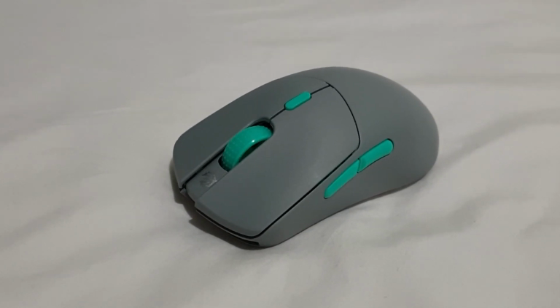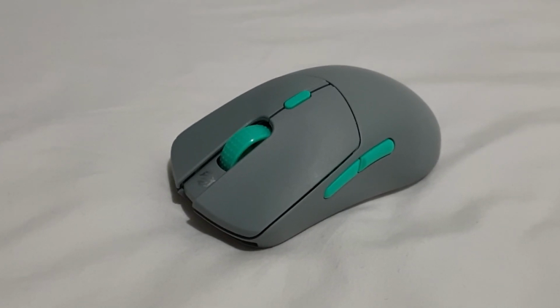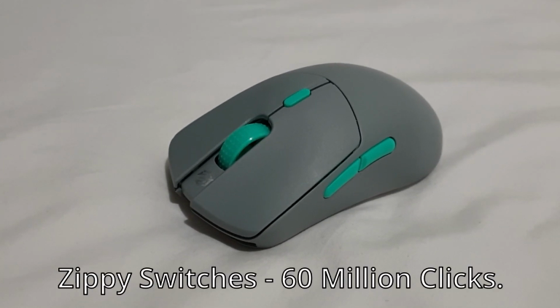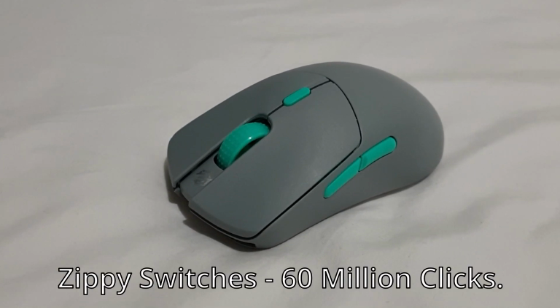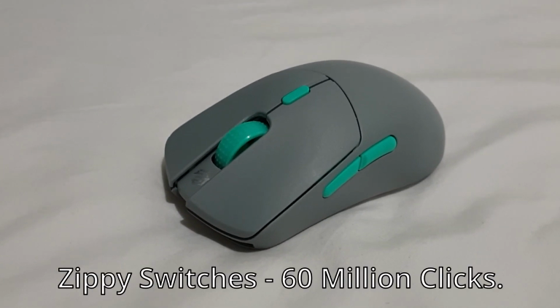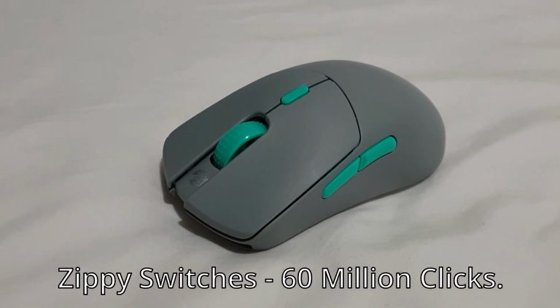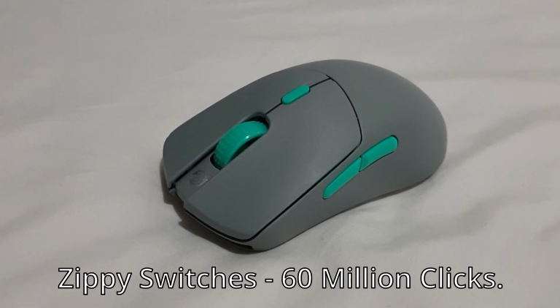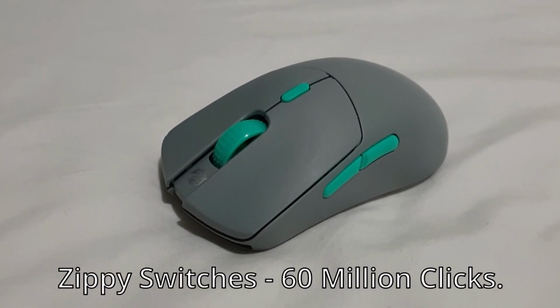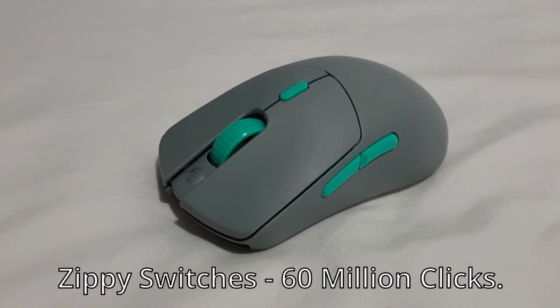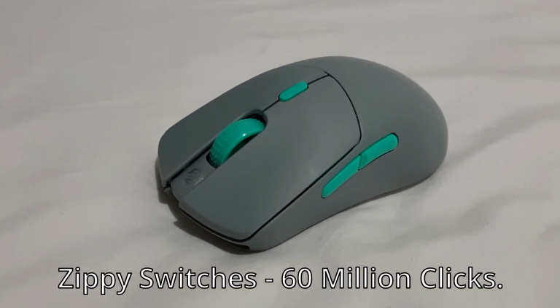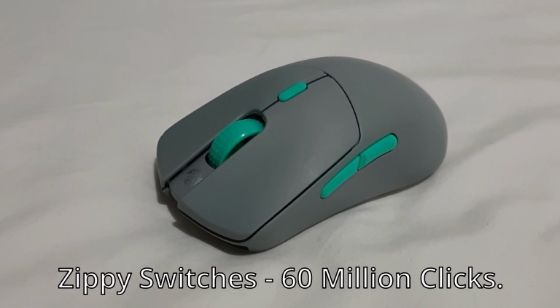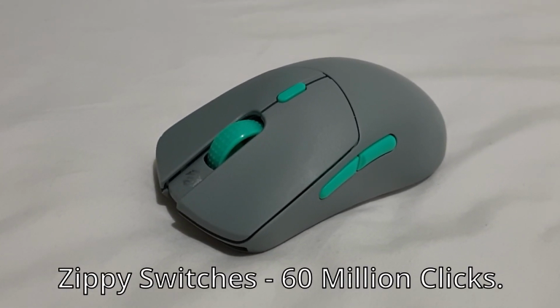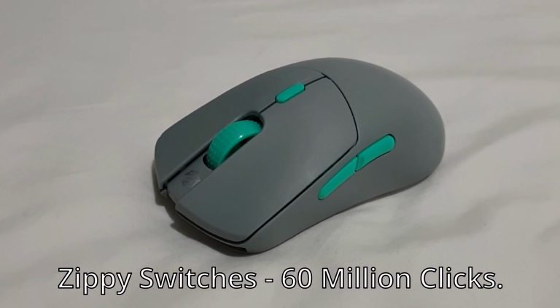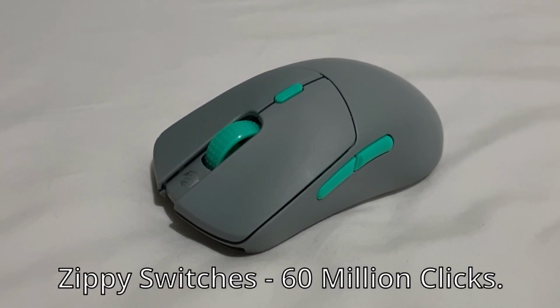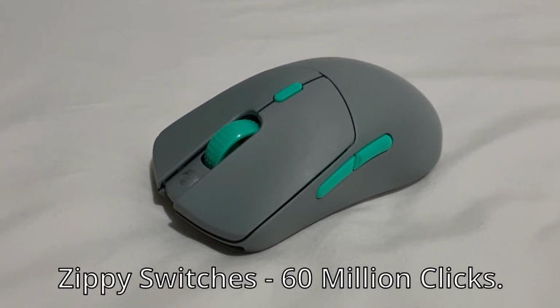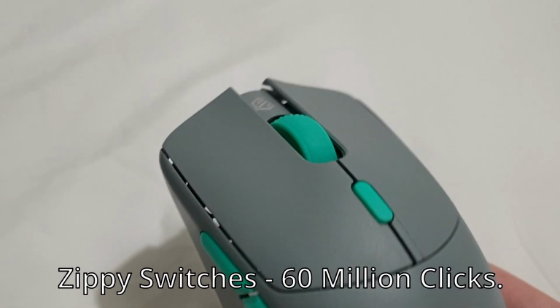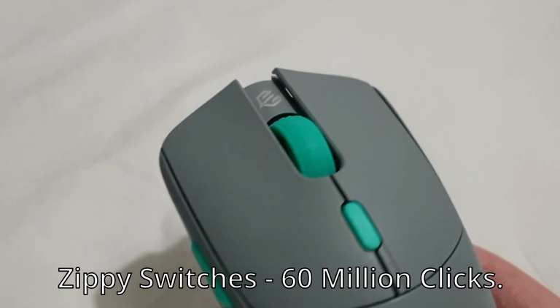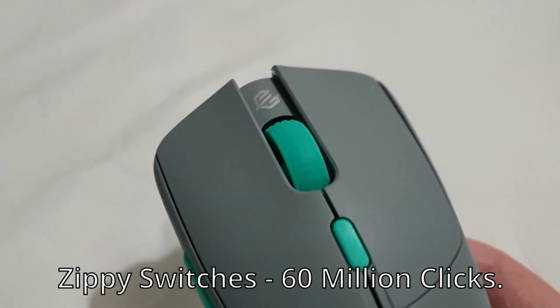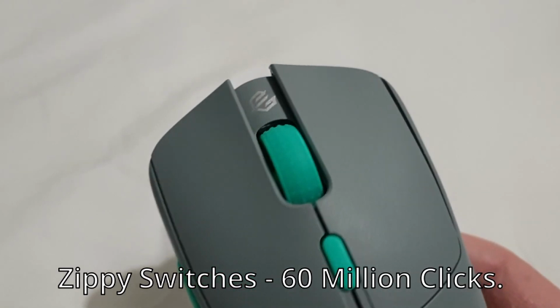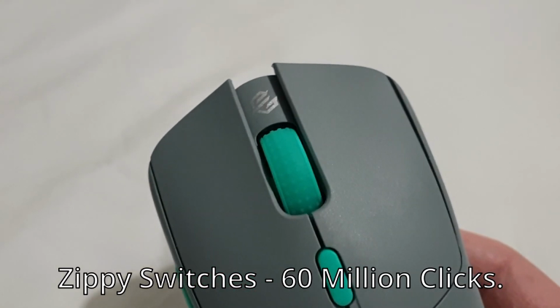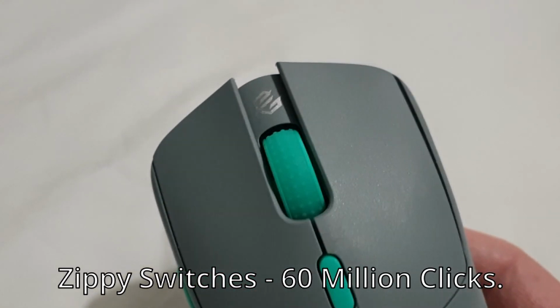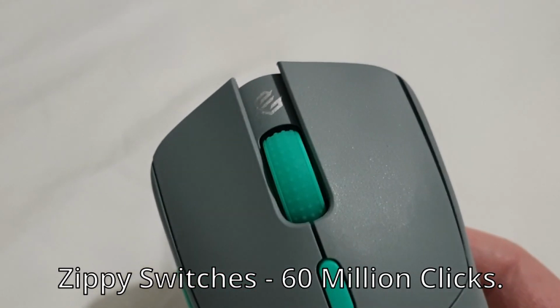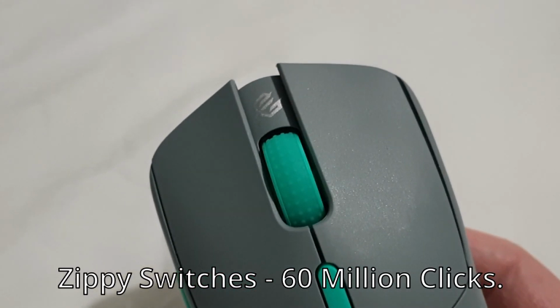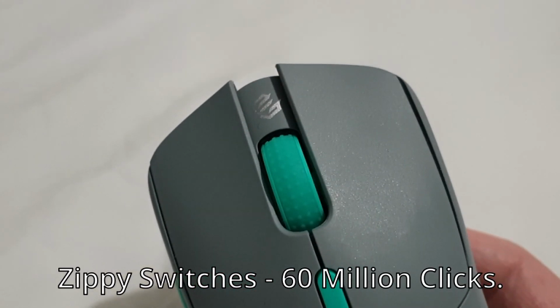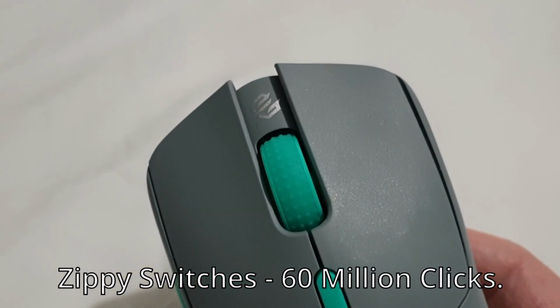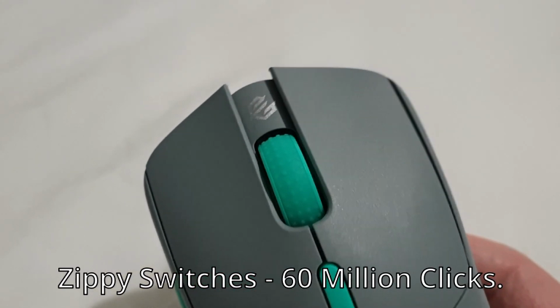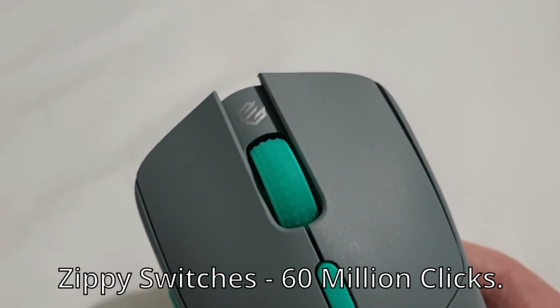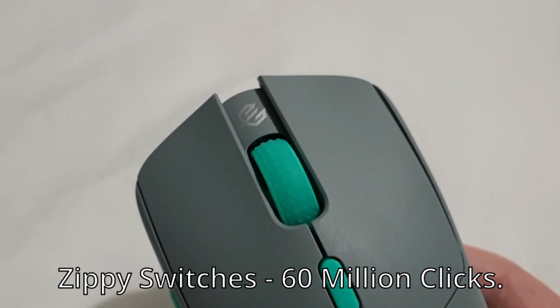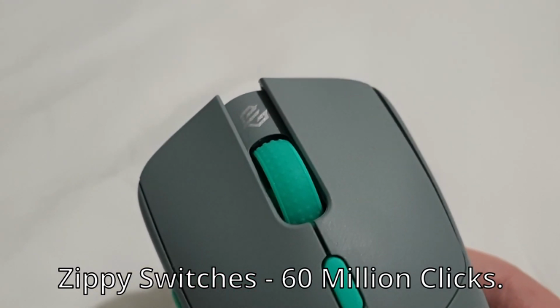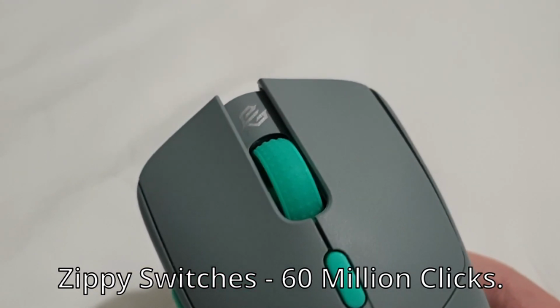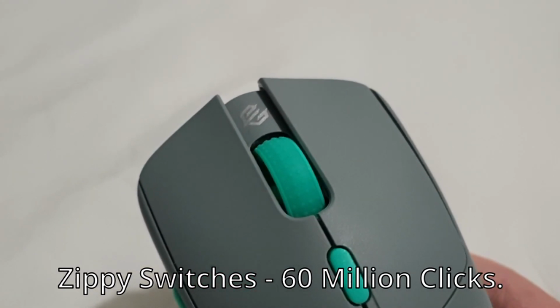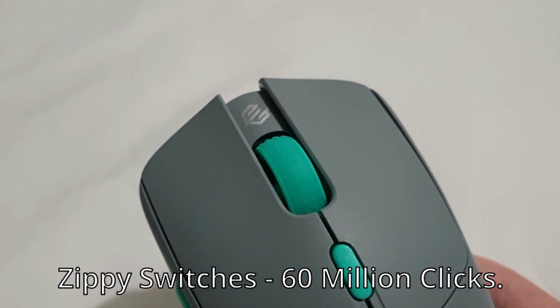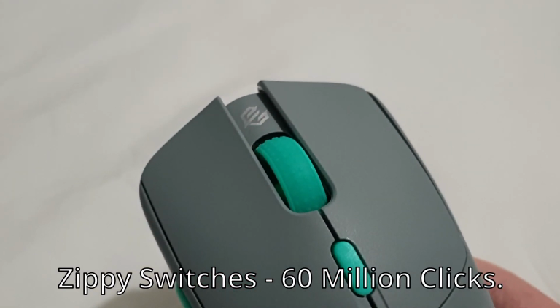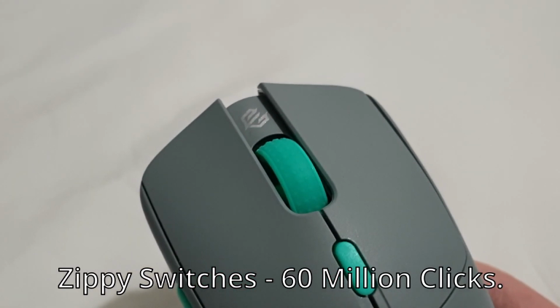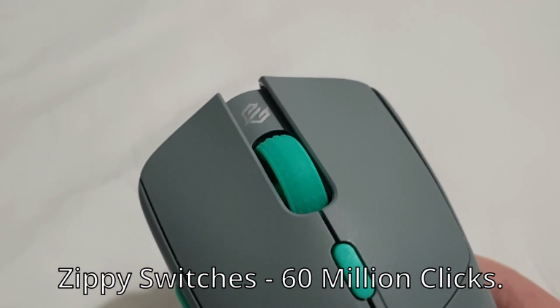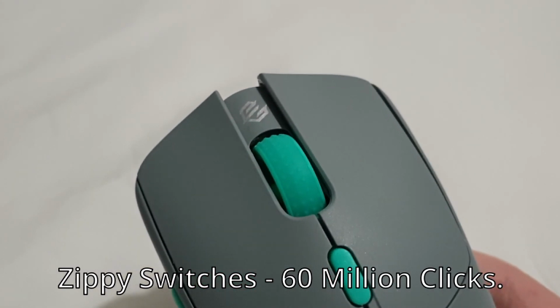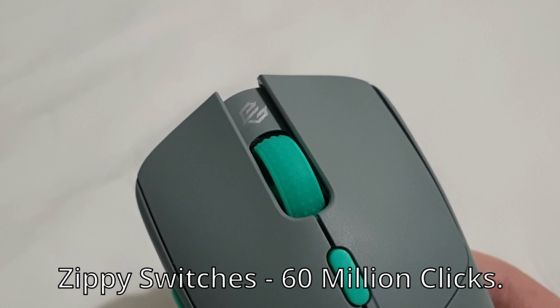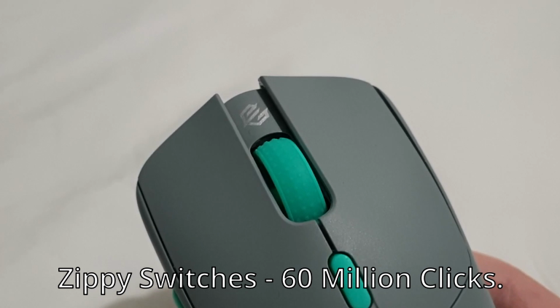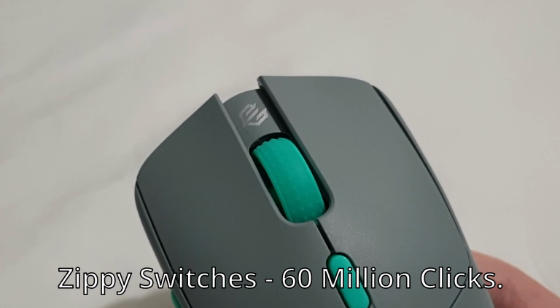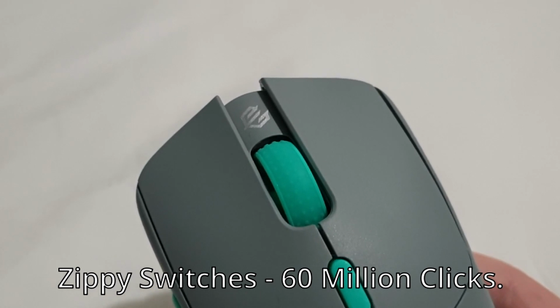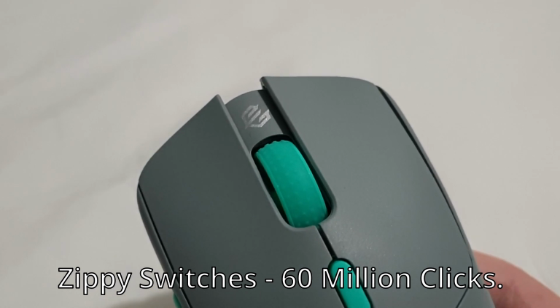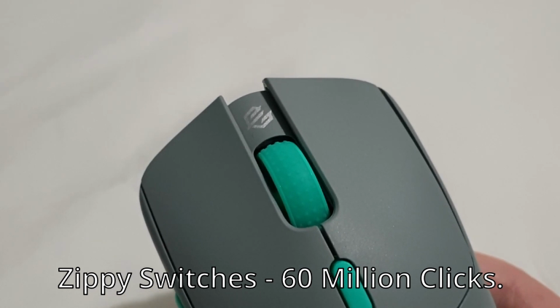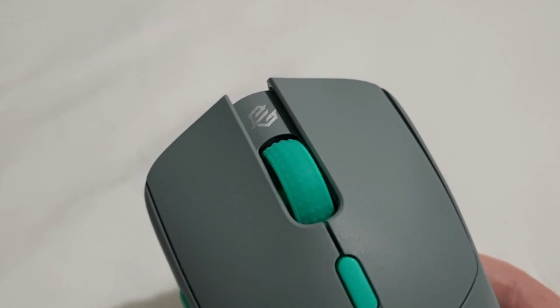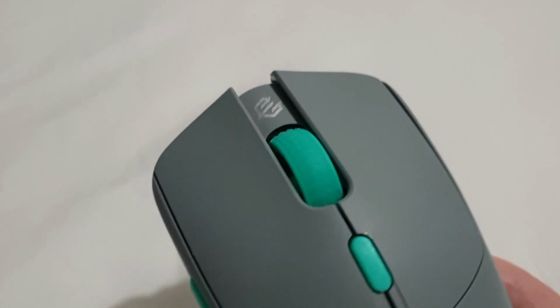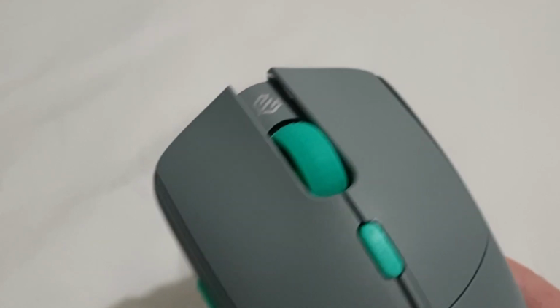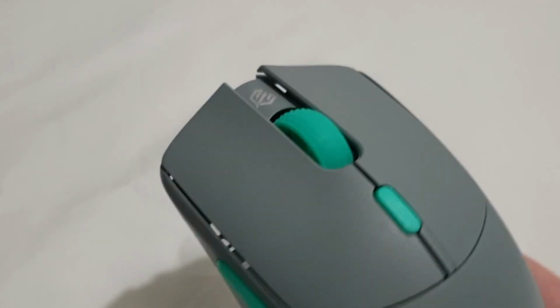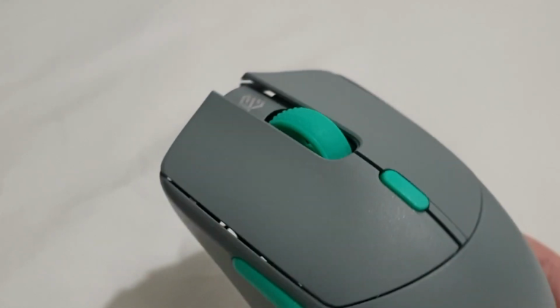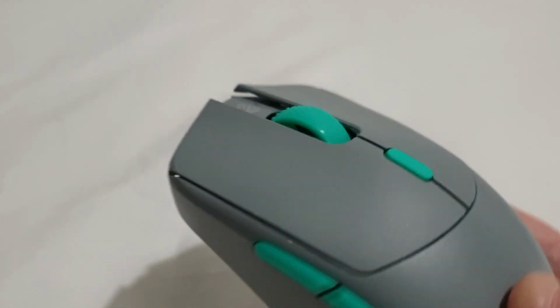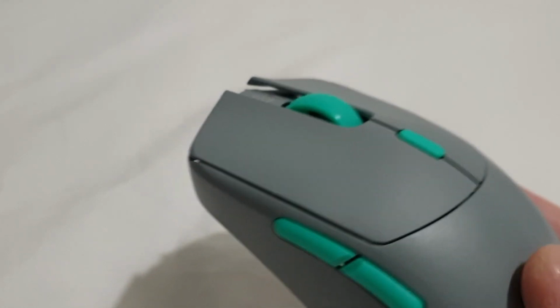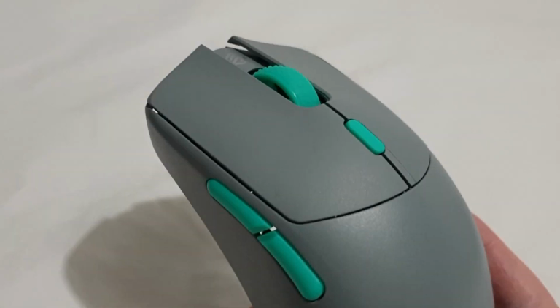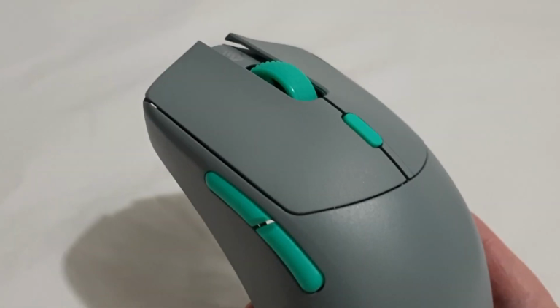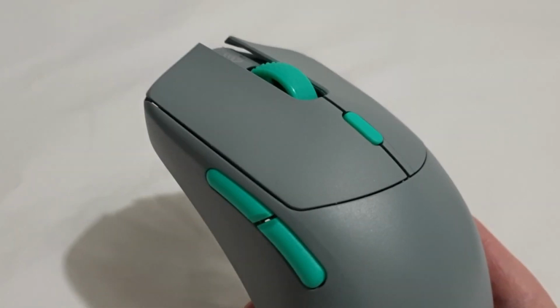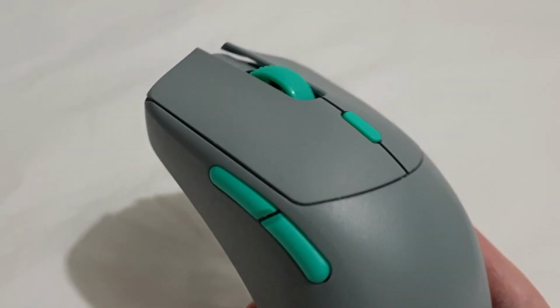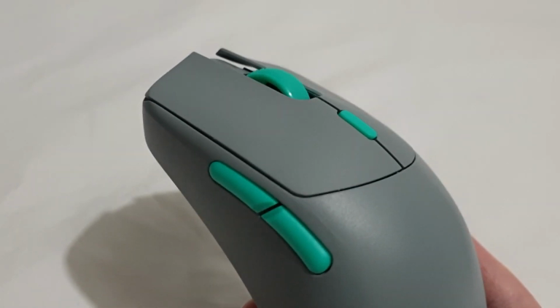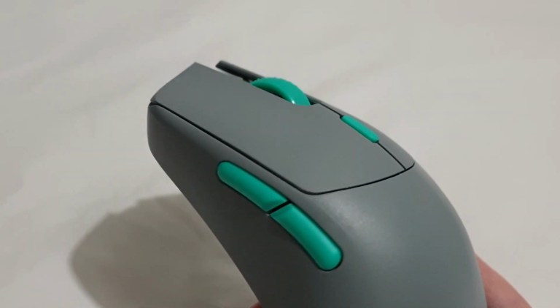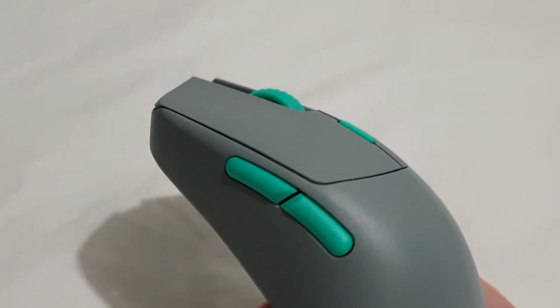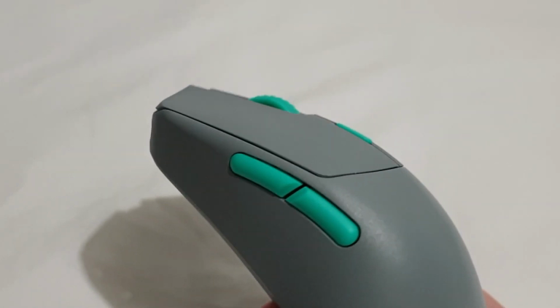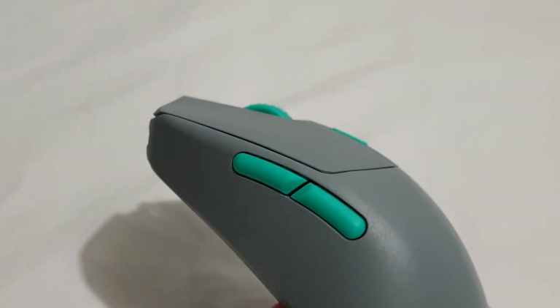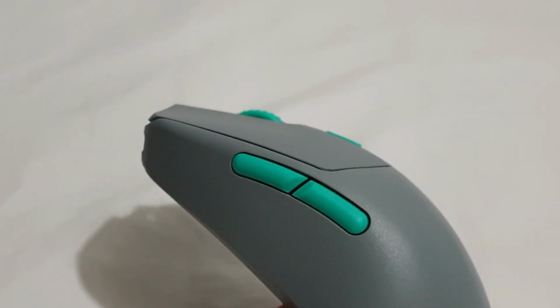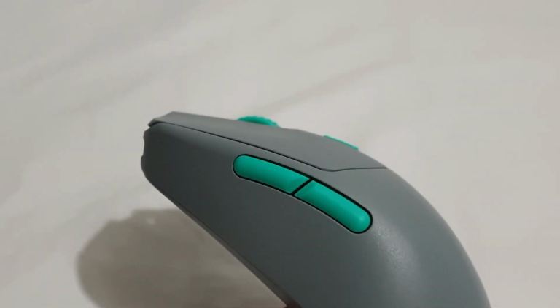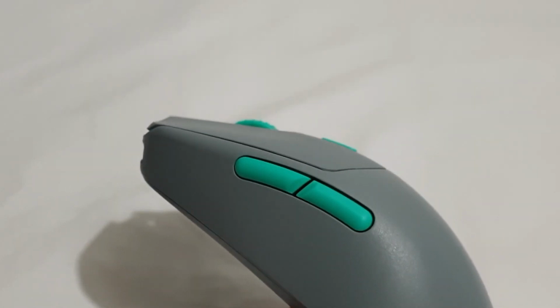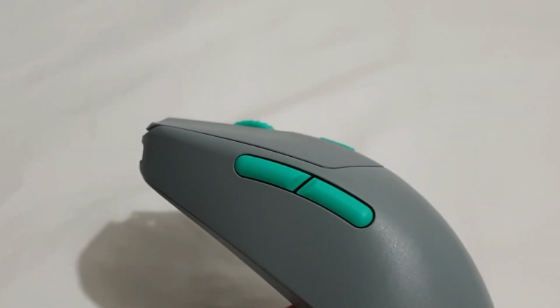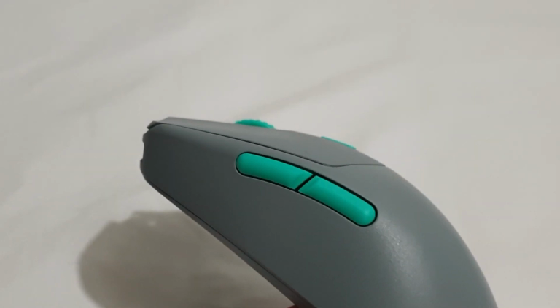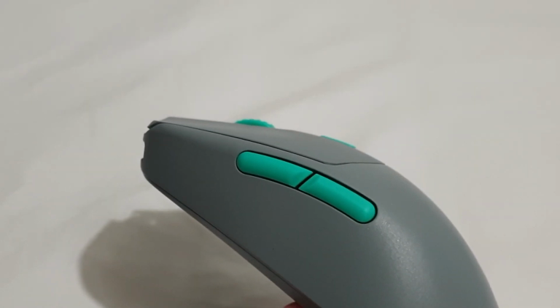It uses Zippy switches, which are estimated to have about 60 million clicks in them. They feel pretty good. I'm used to Japan Omron switches — those are quite light — and I'm a fan of both of these.